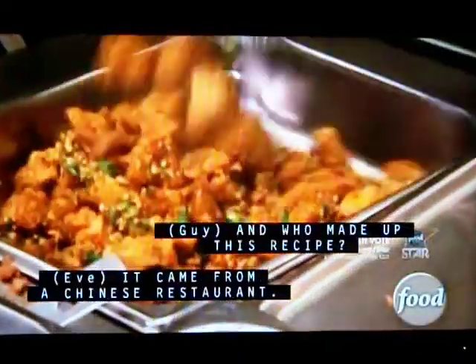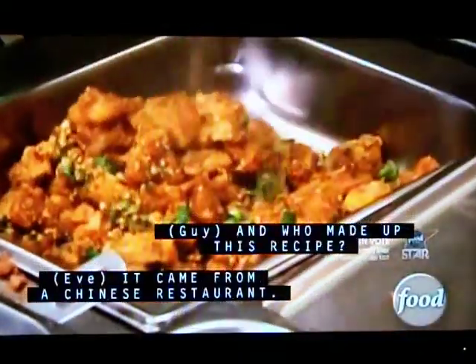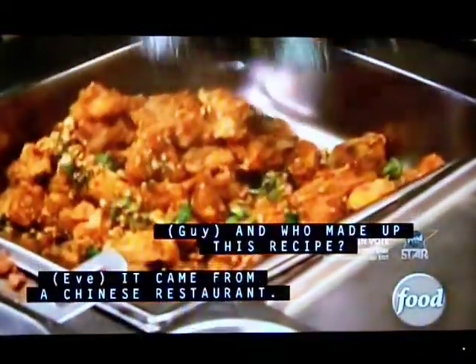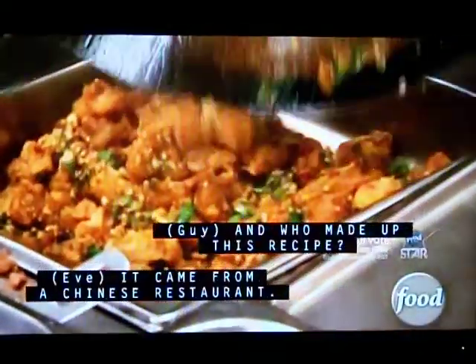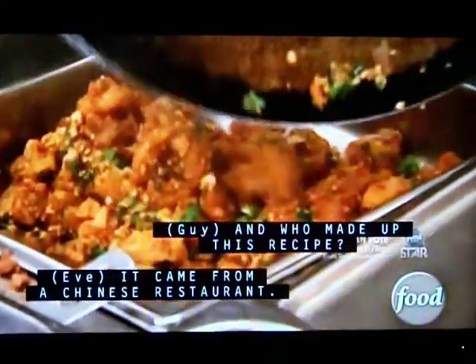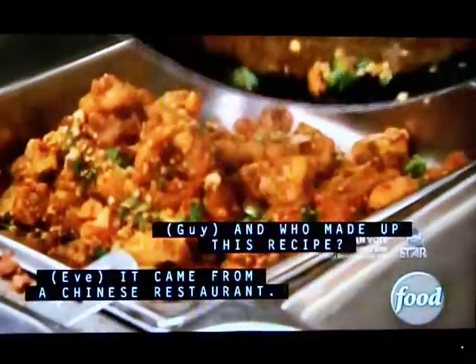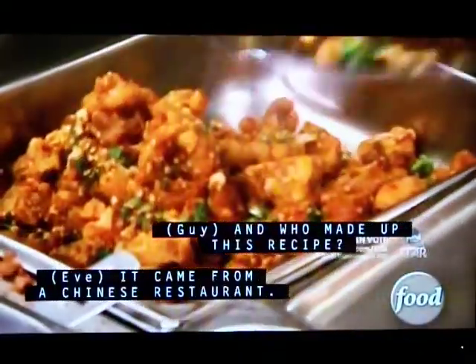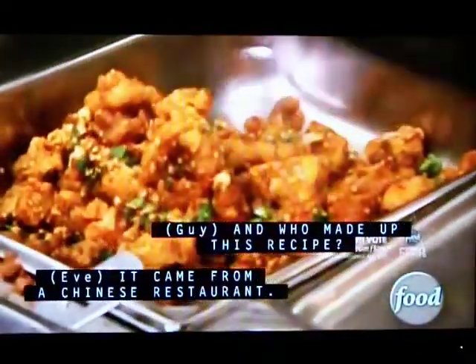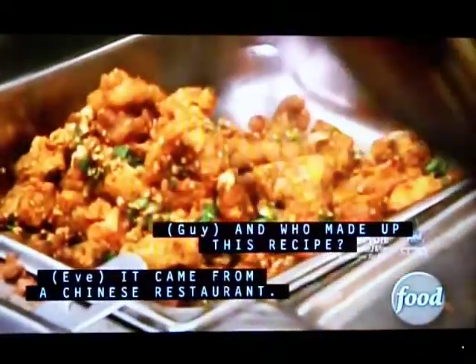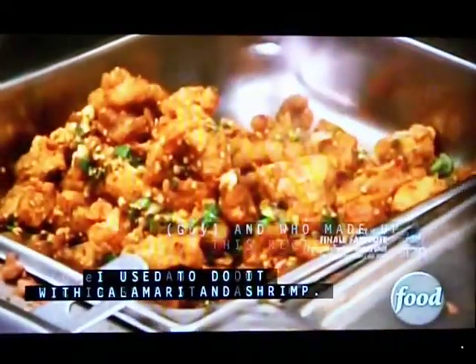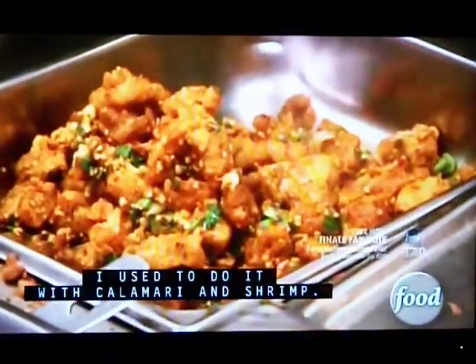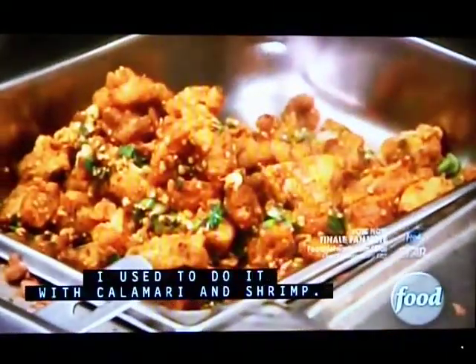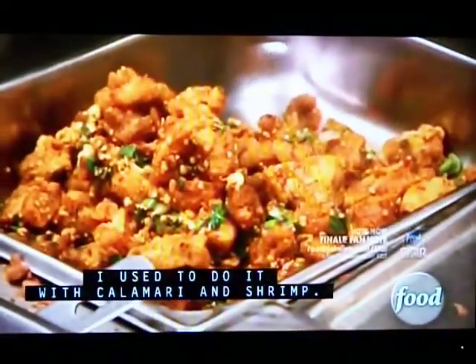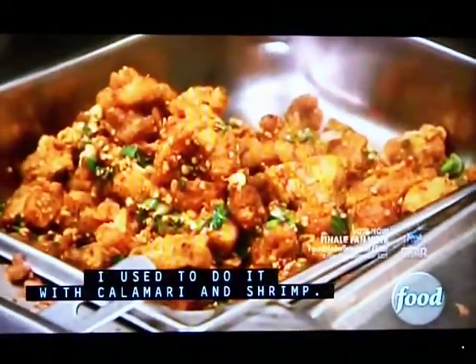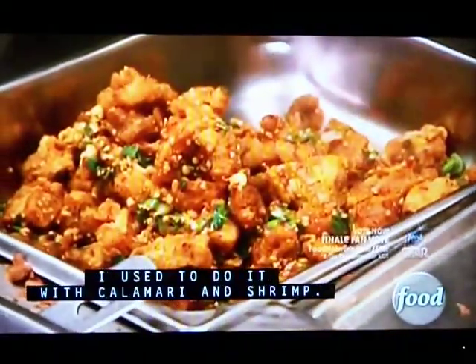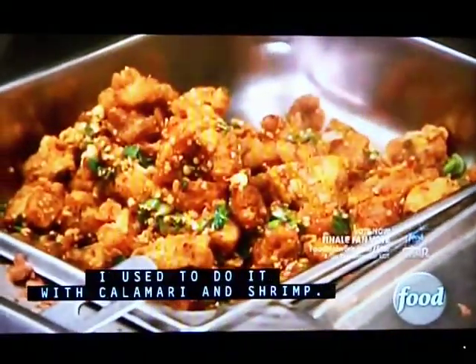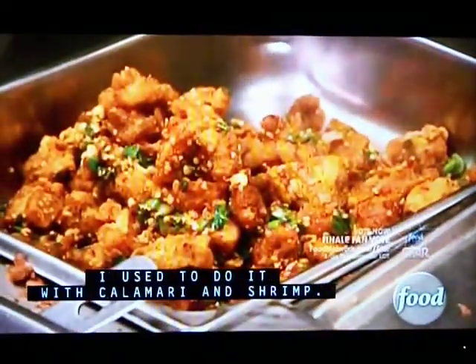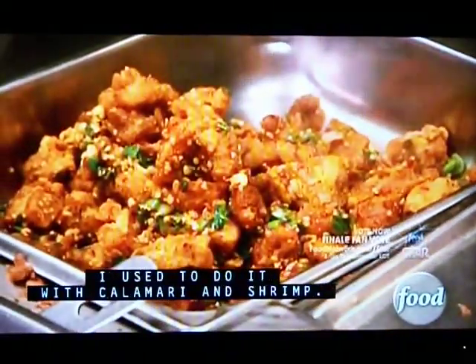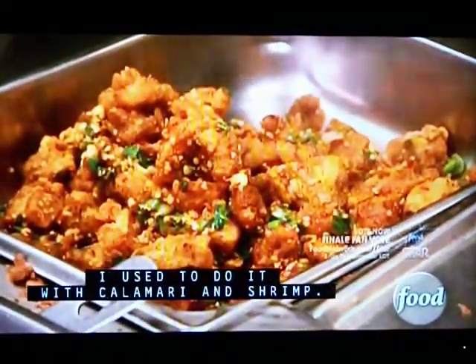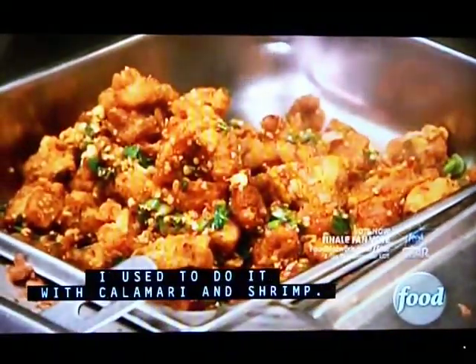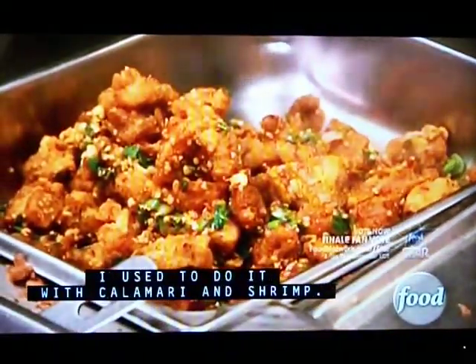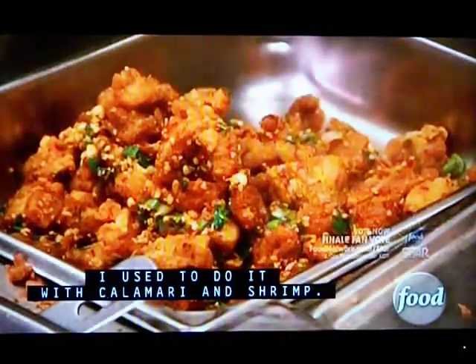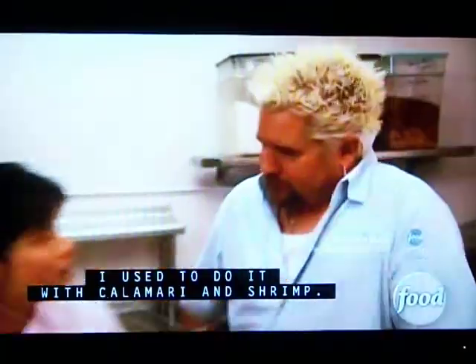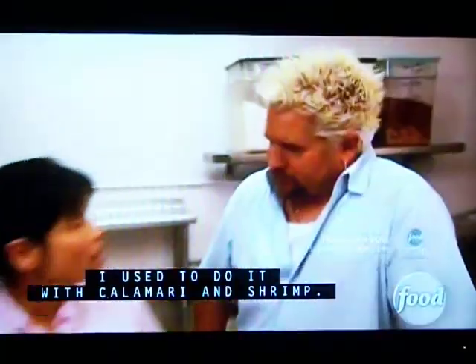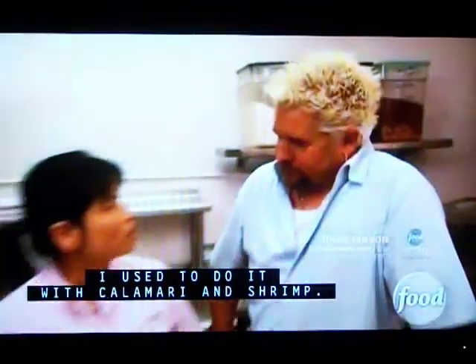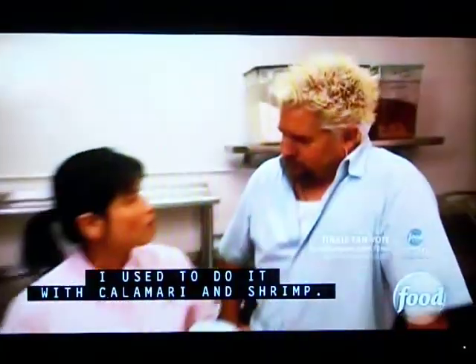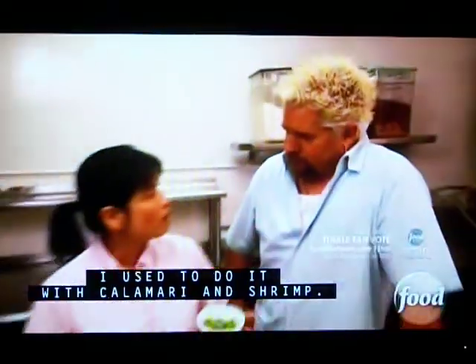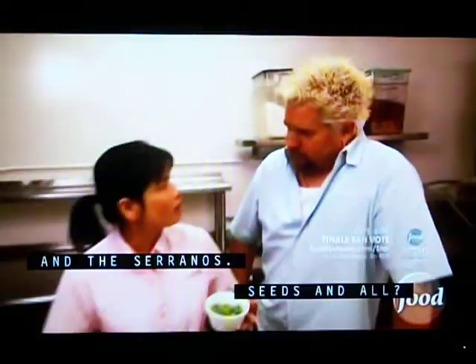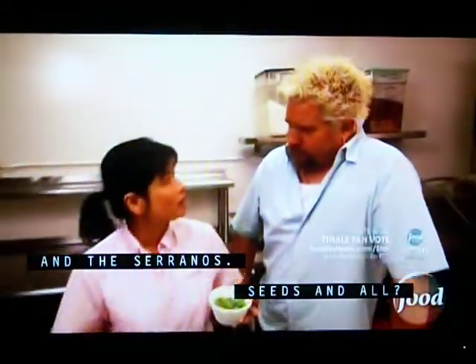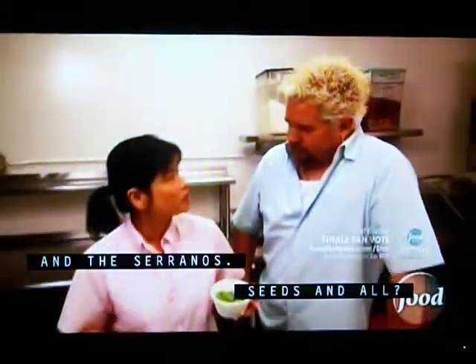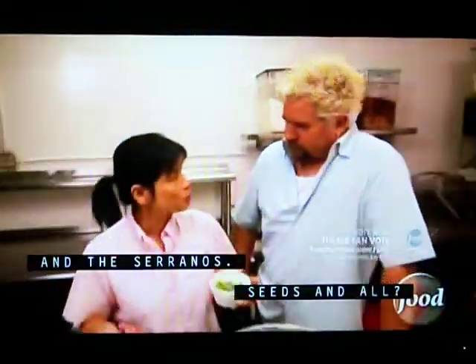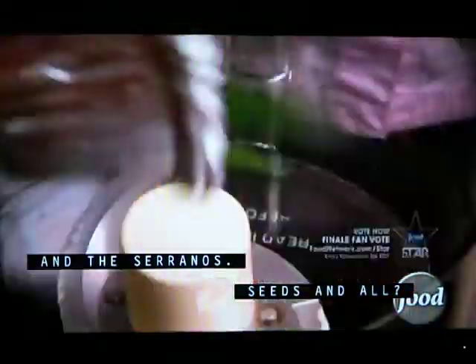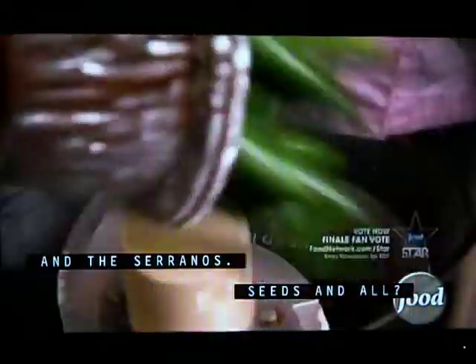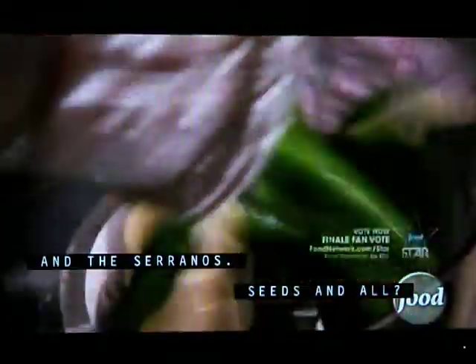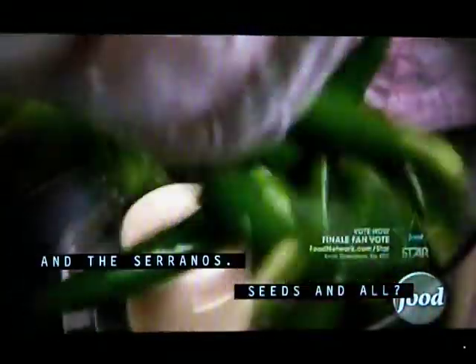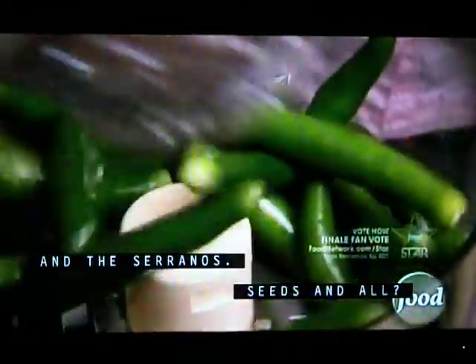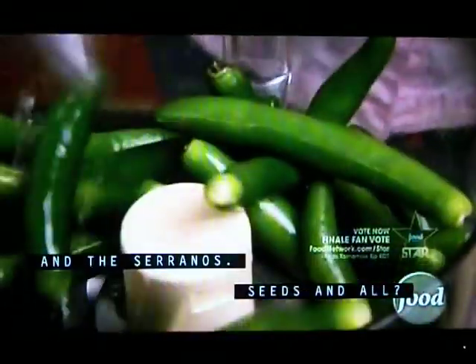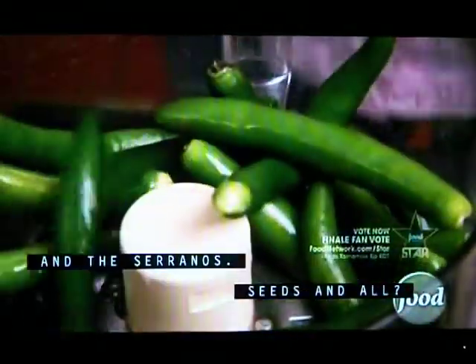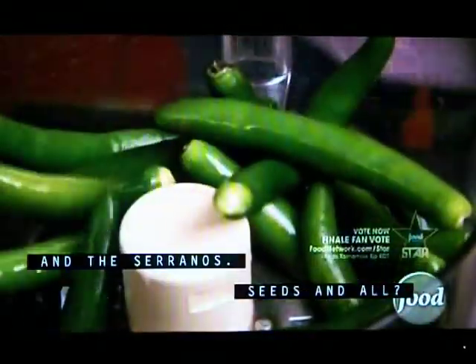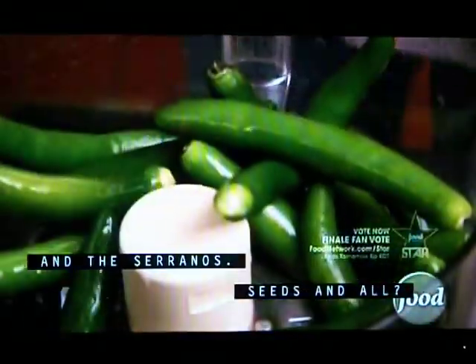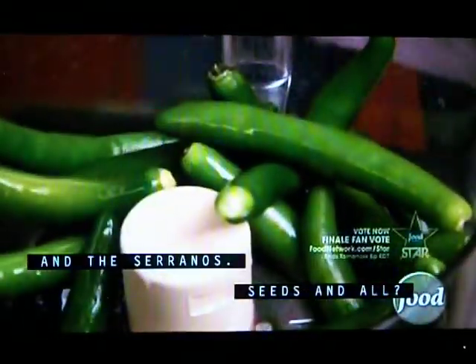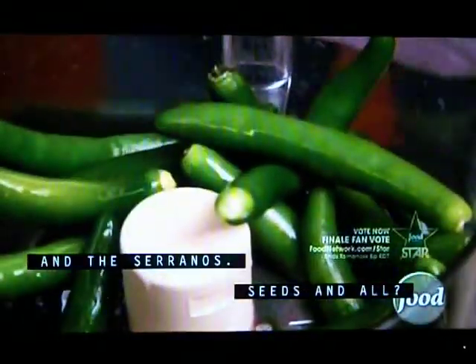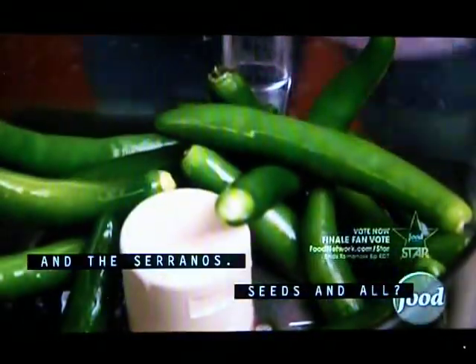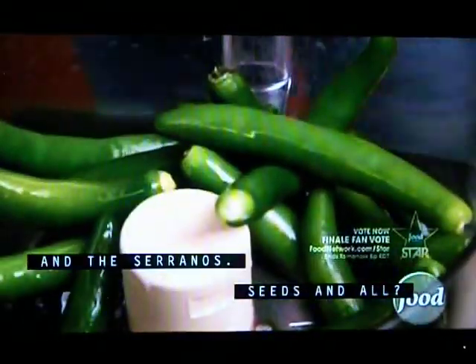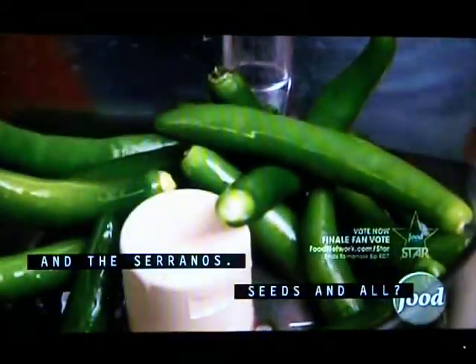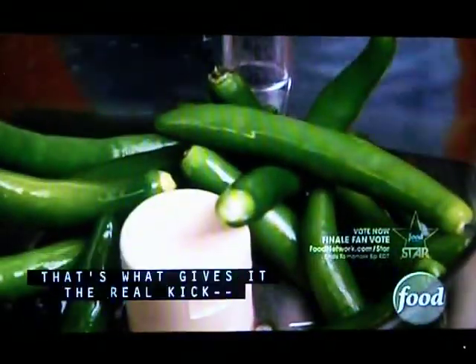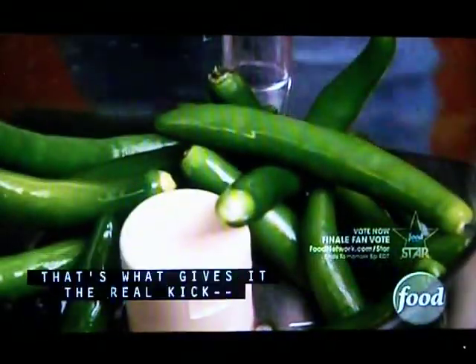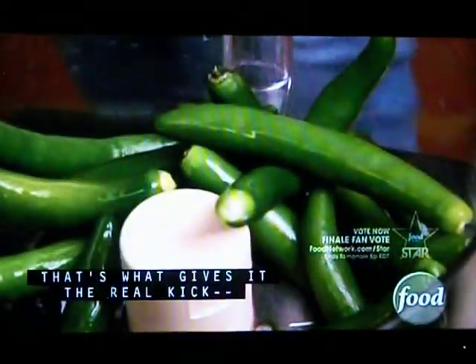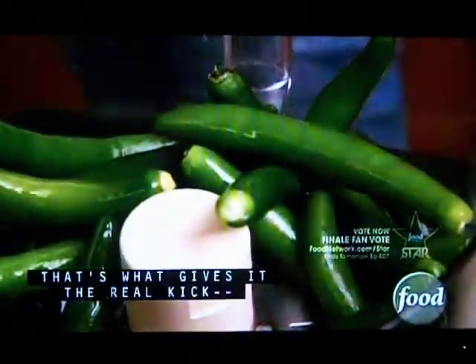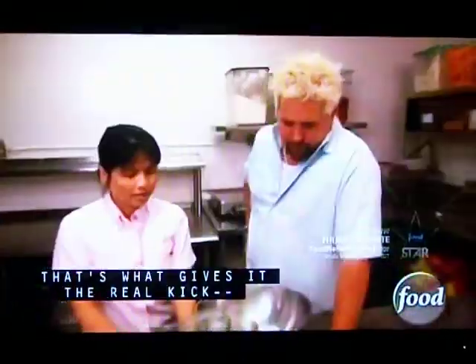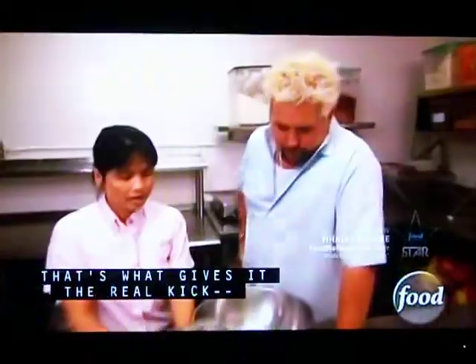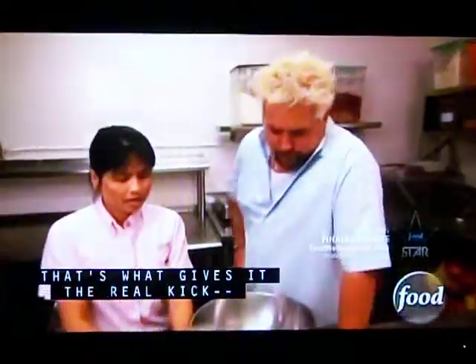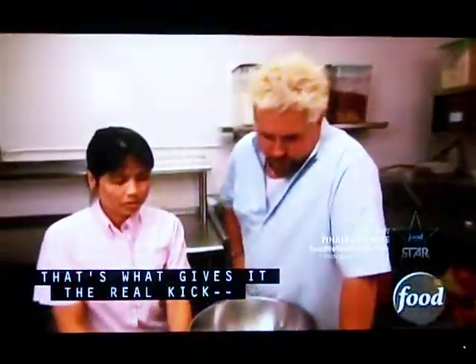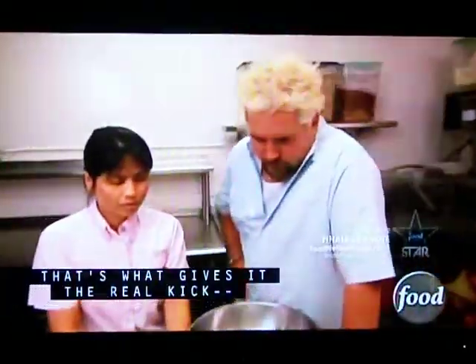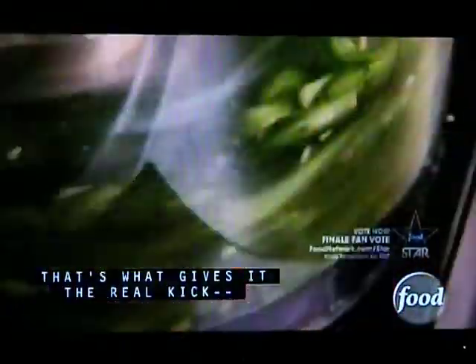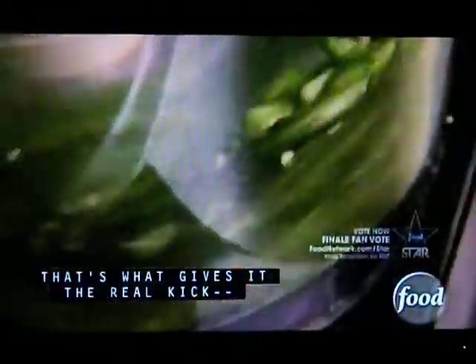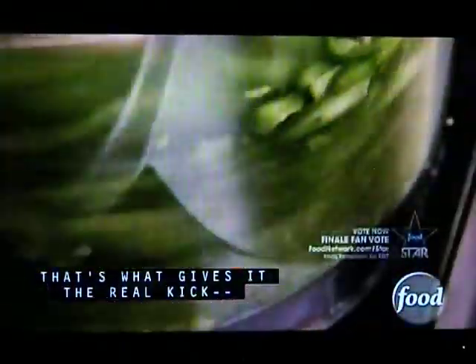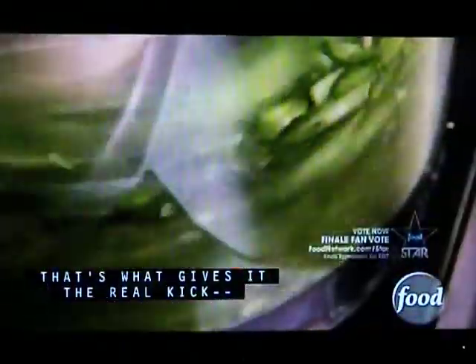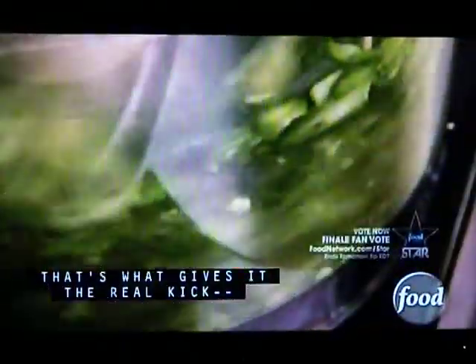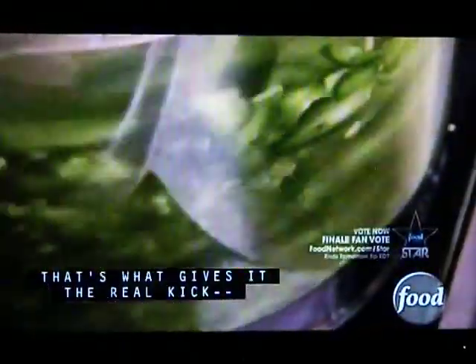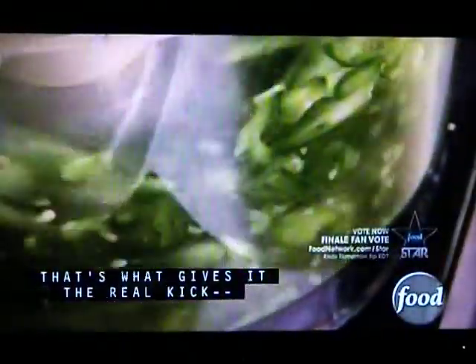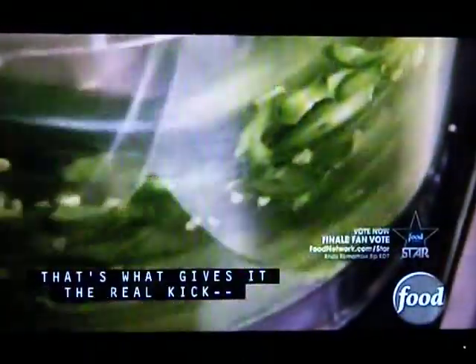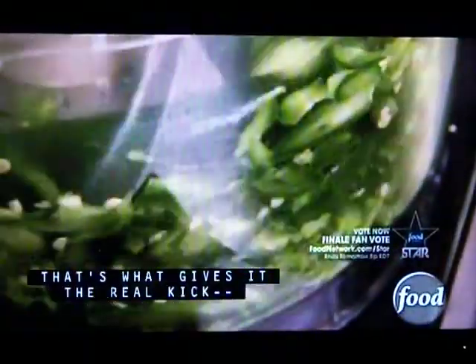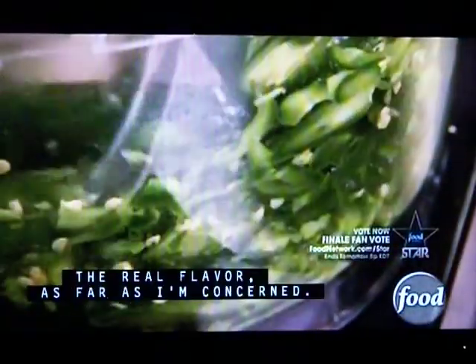It came from the Chinese recipe. I used to do it with calamari and shrimp and the soranus. That's what it means — a little taste.